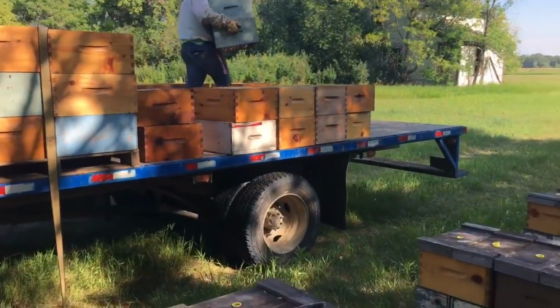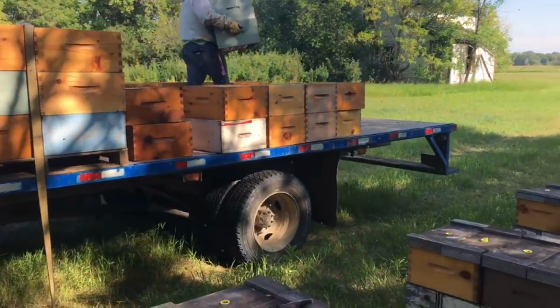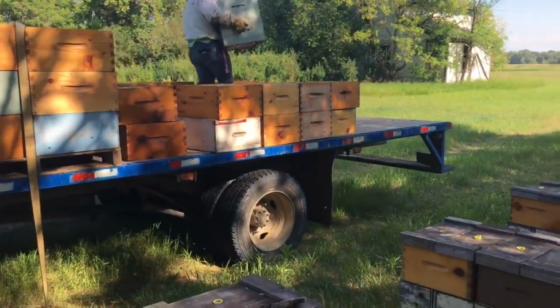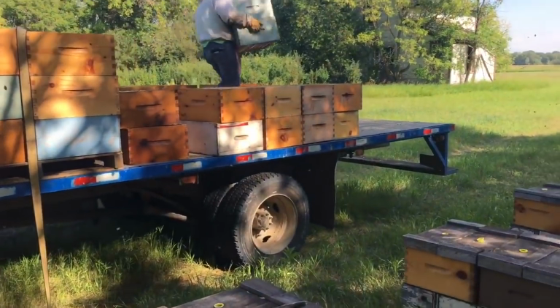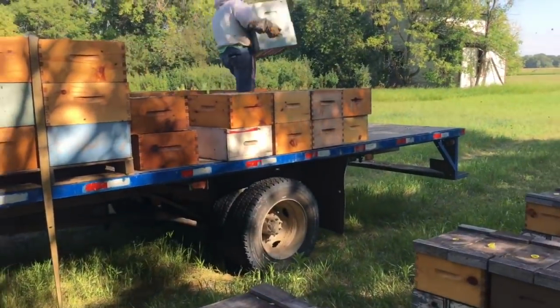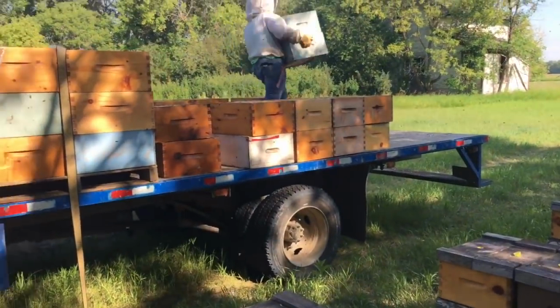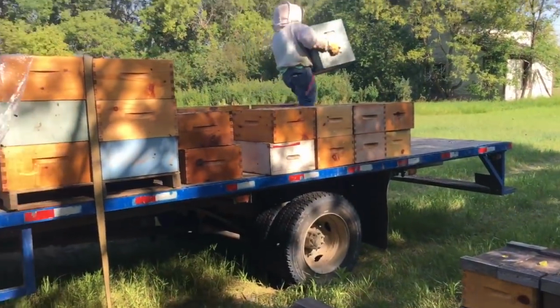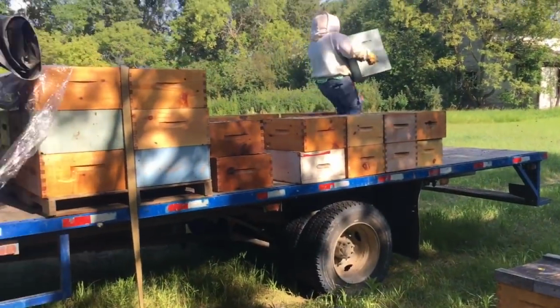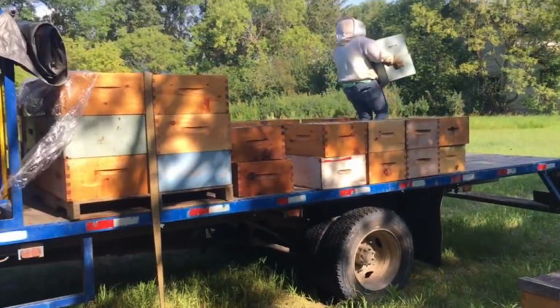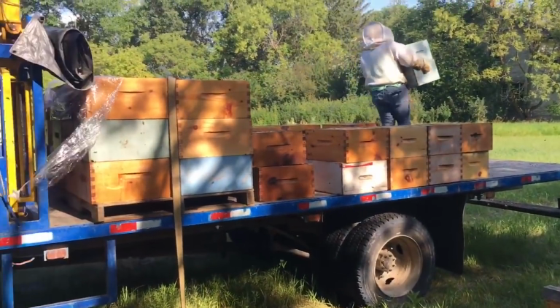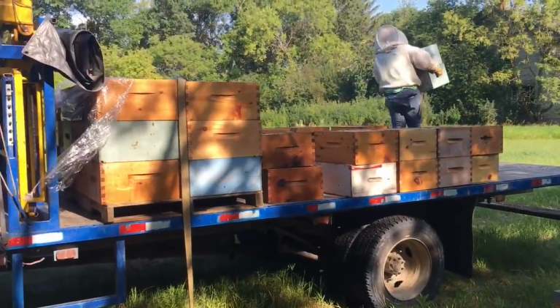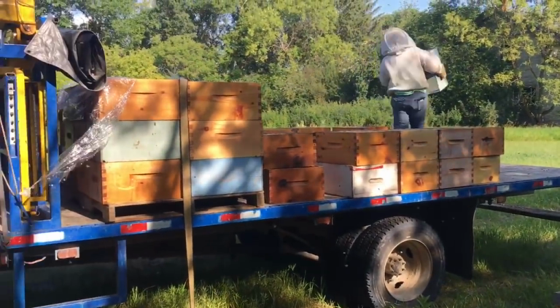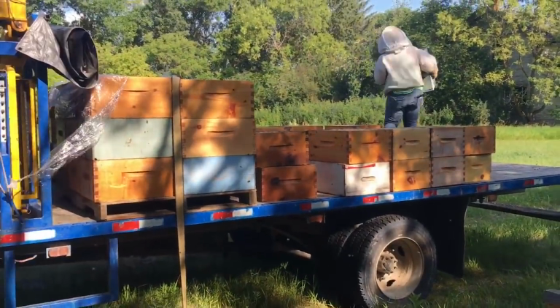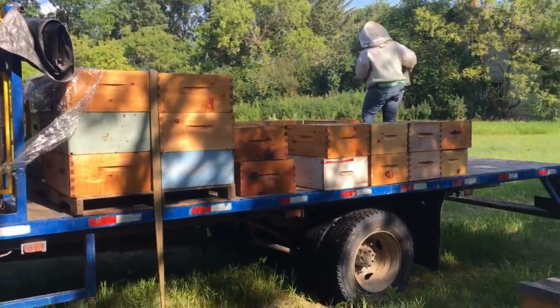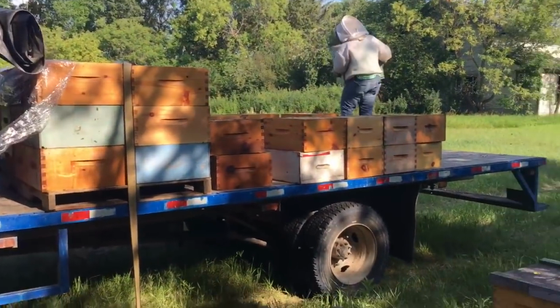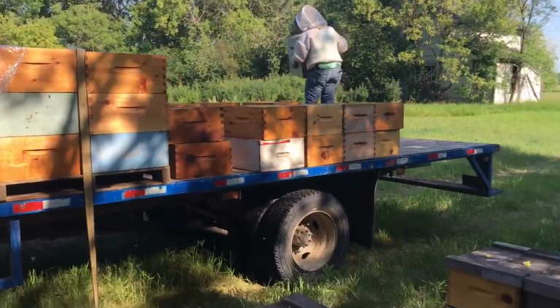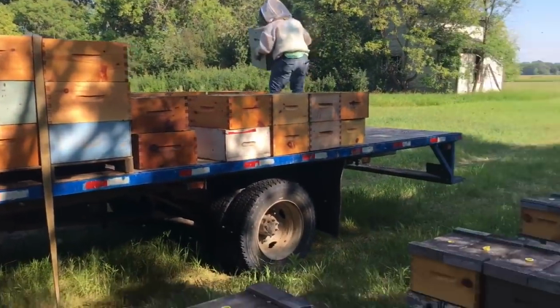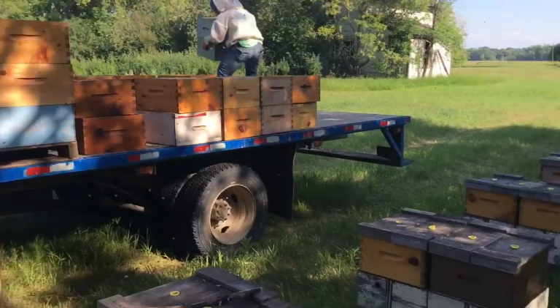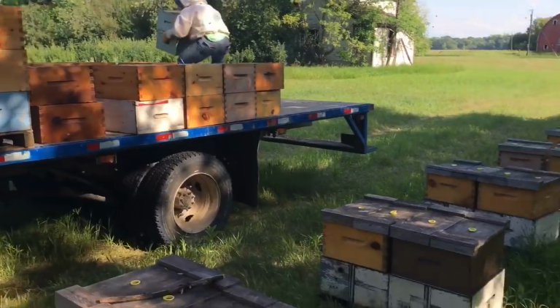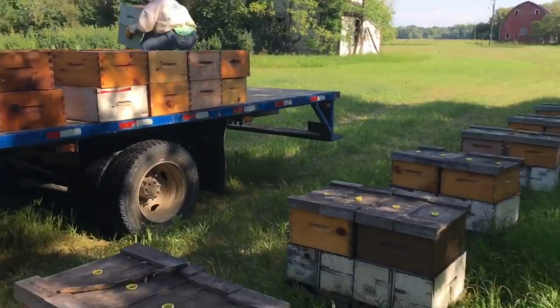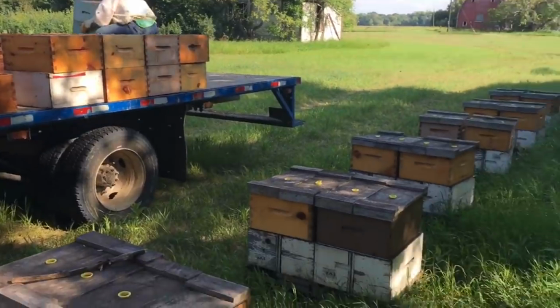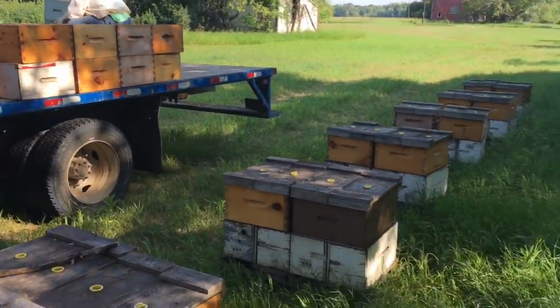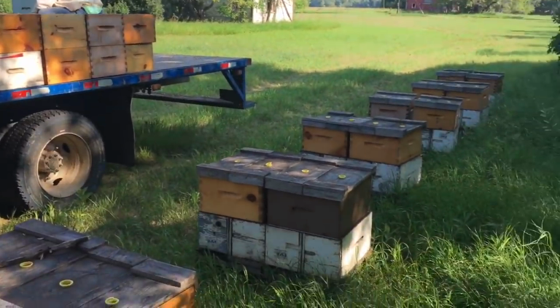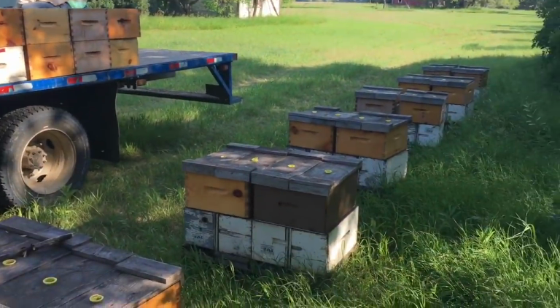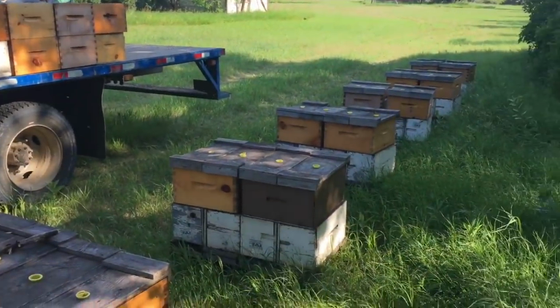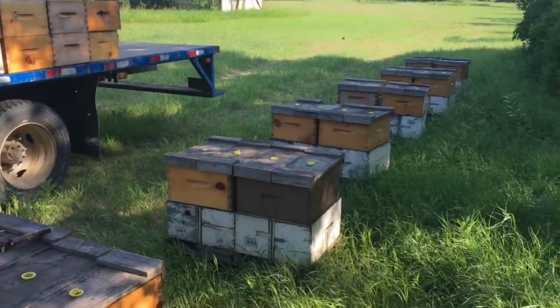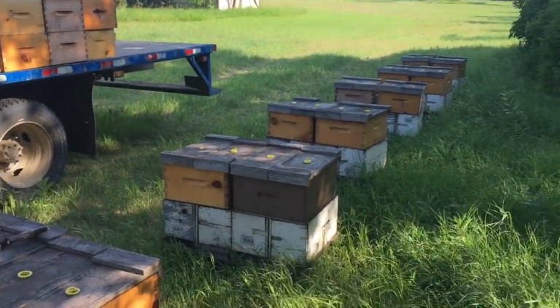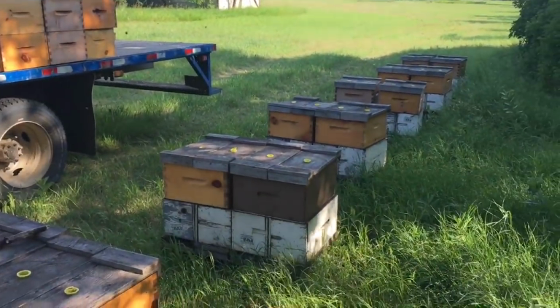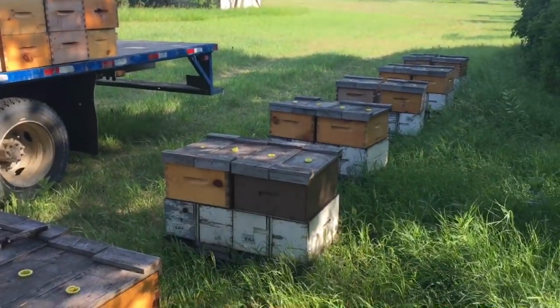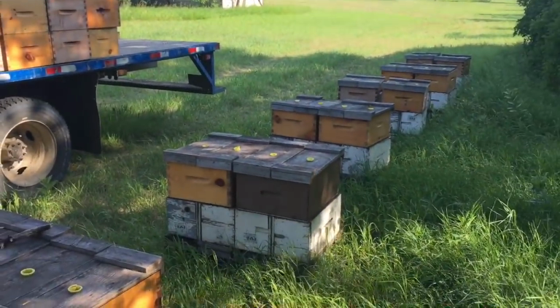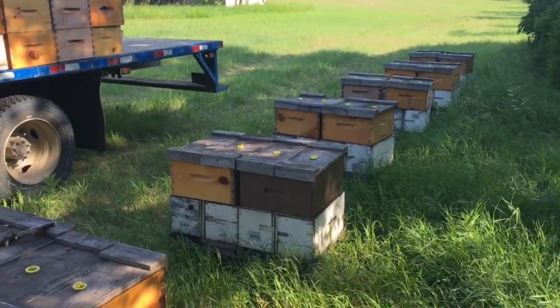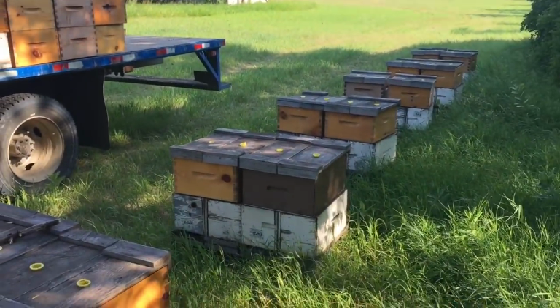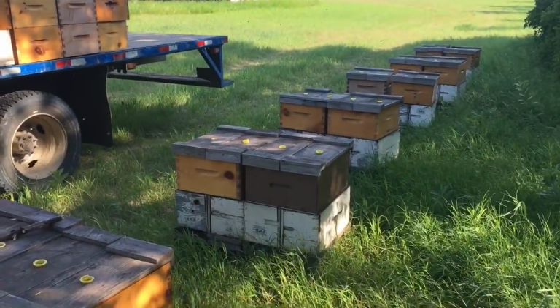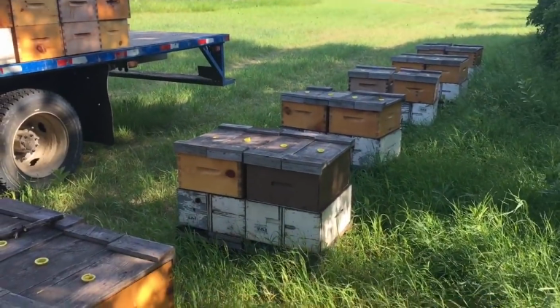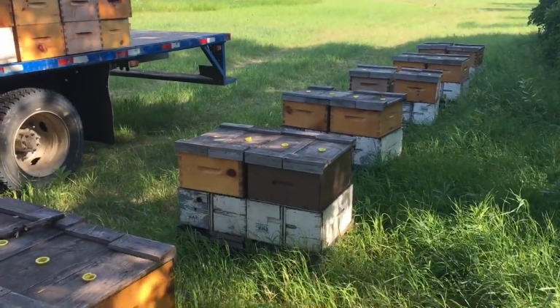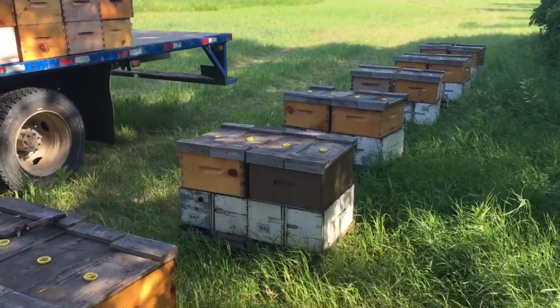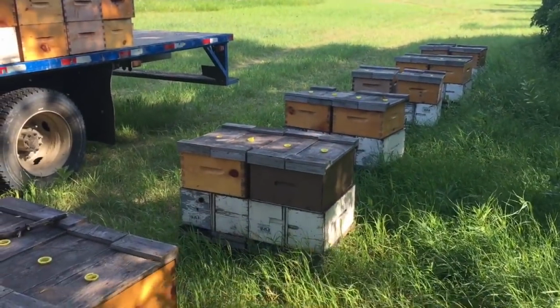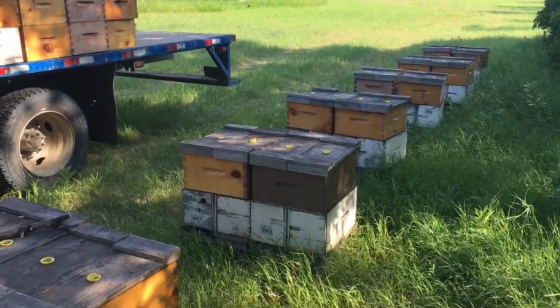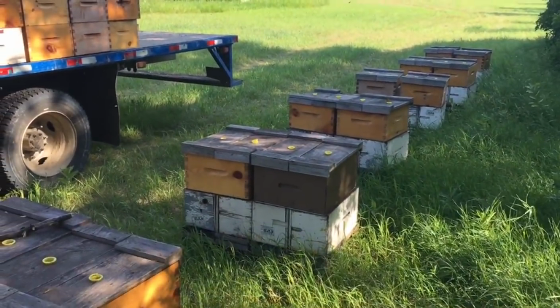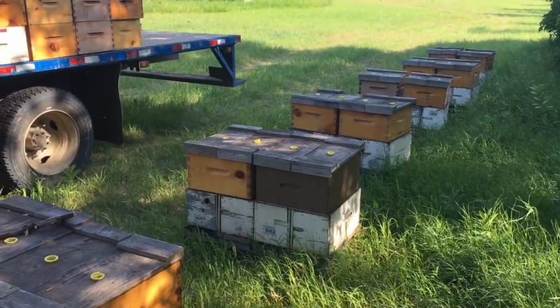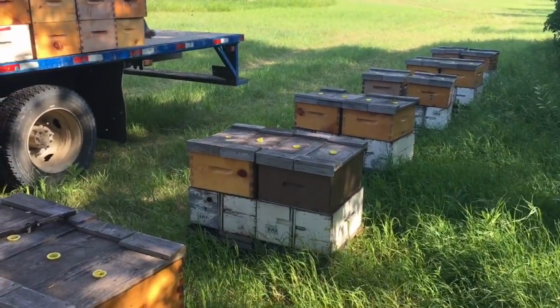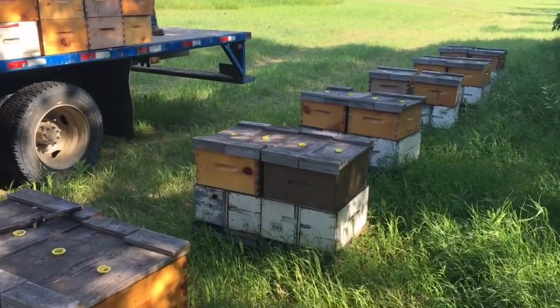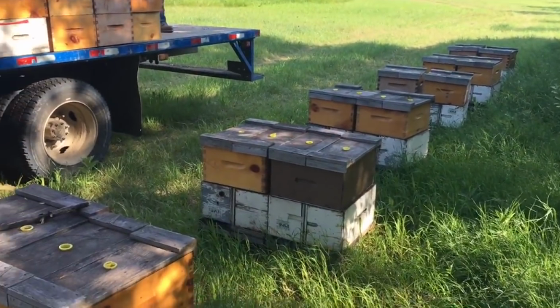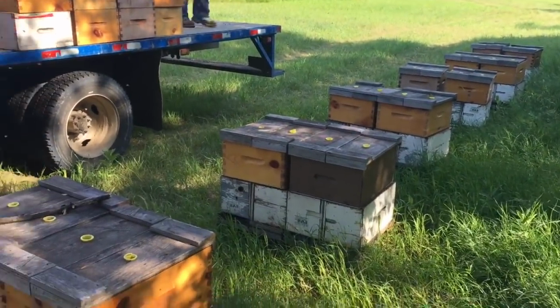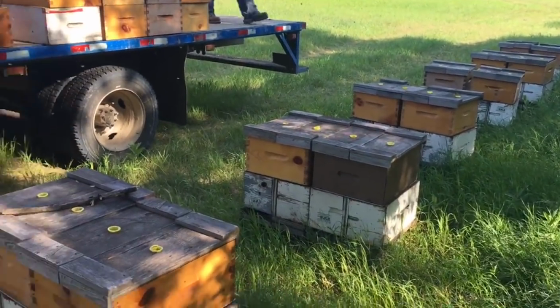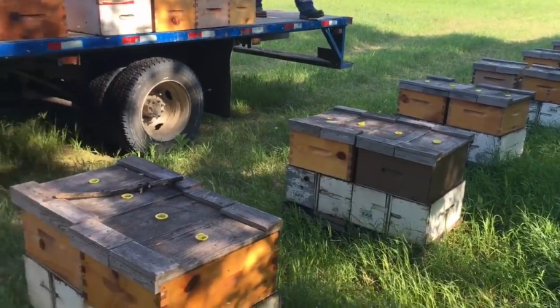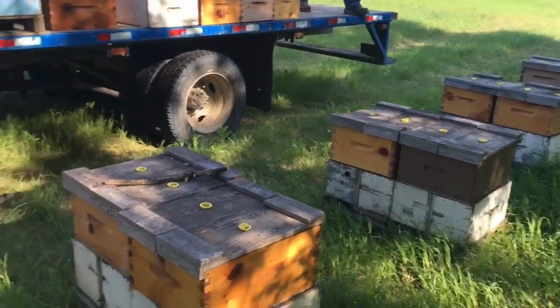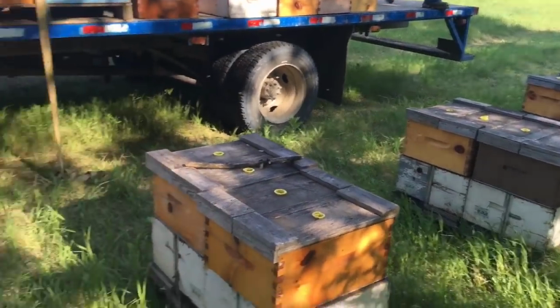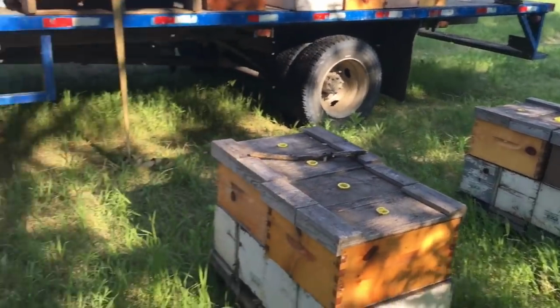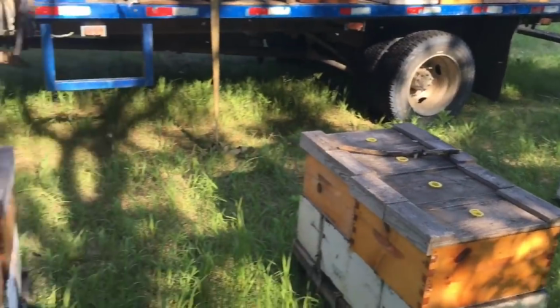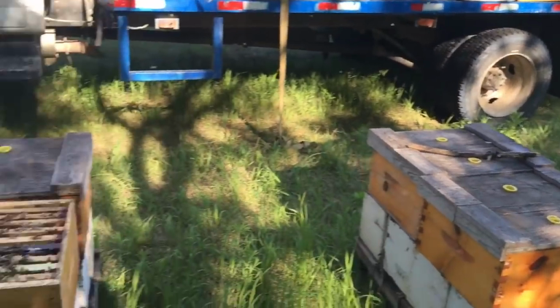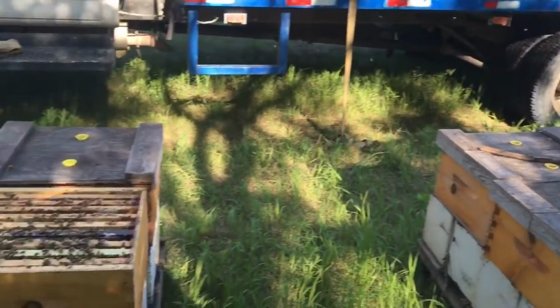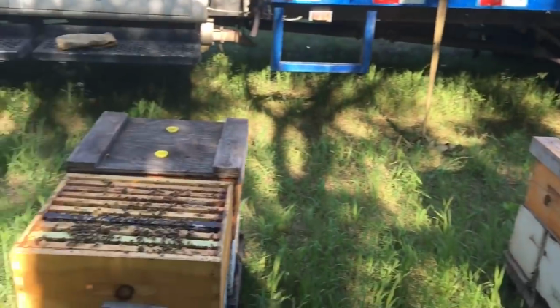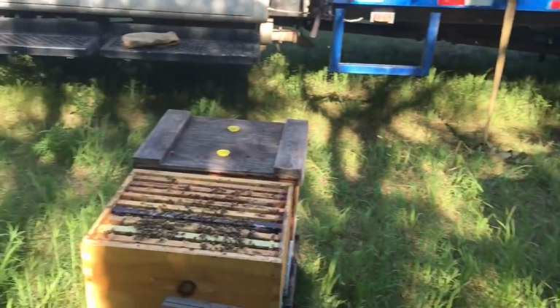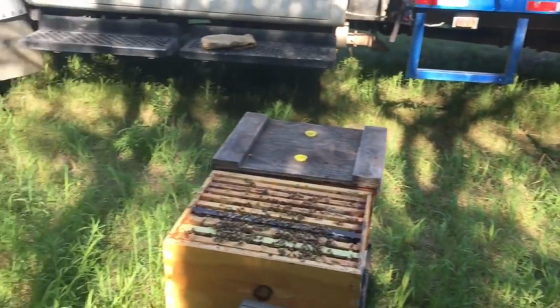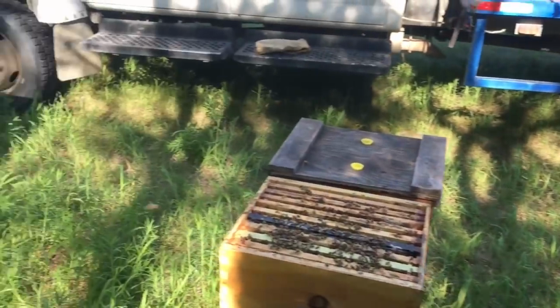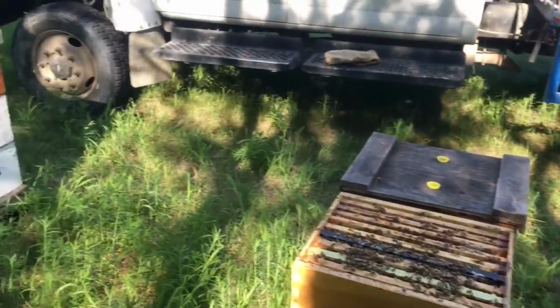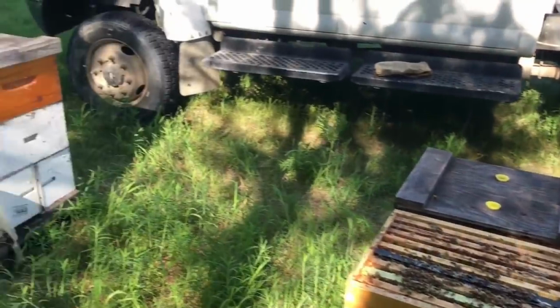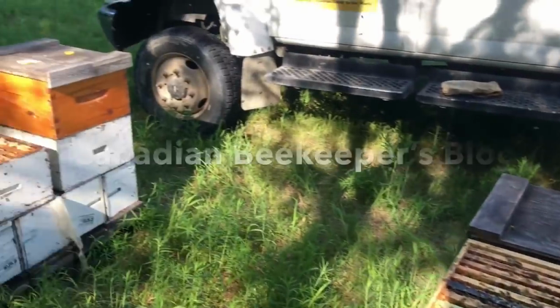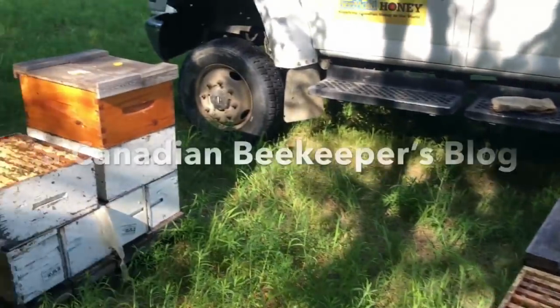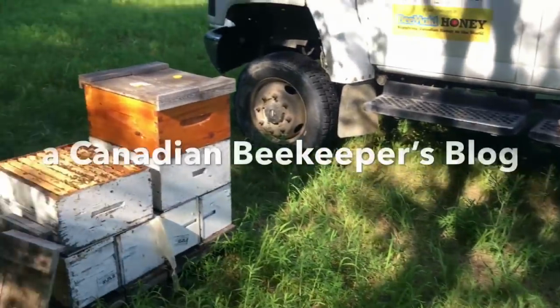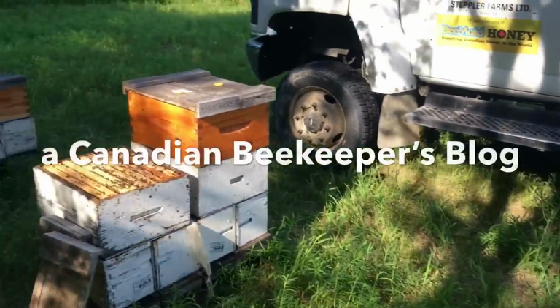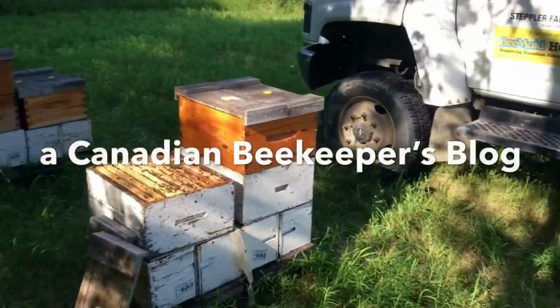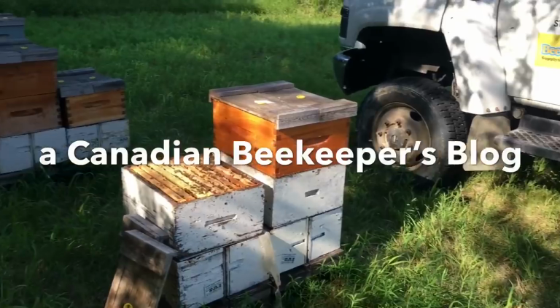We'll drop this truckload onto this yard and then come back in about 10 days and harvest the bounty of honey.